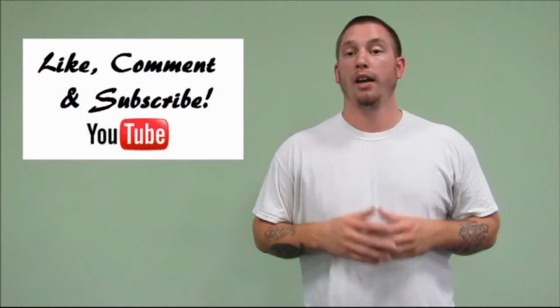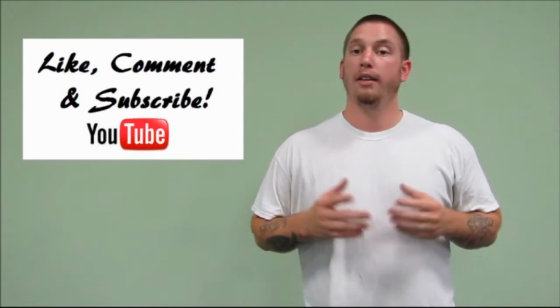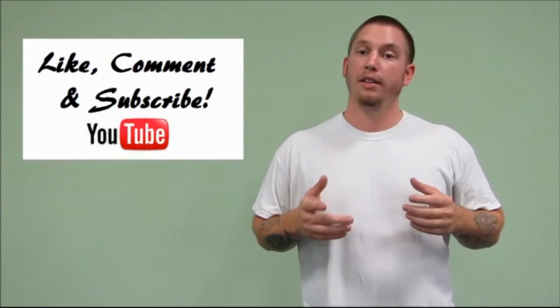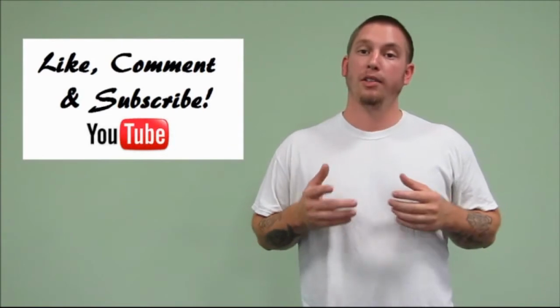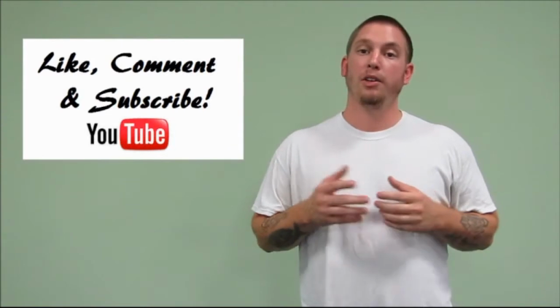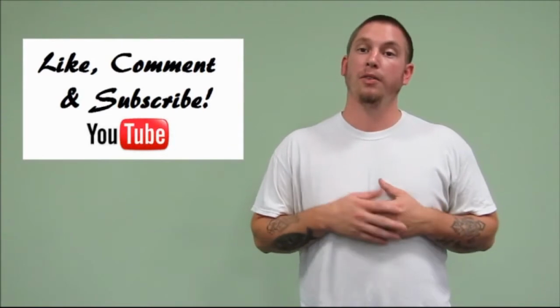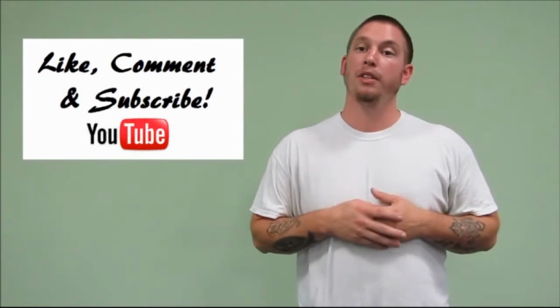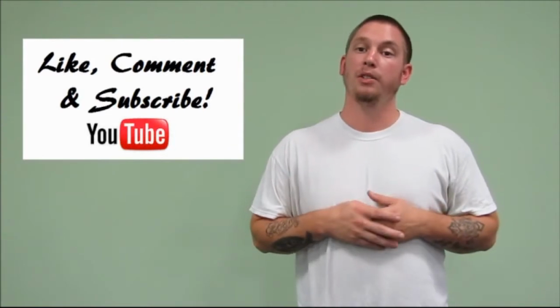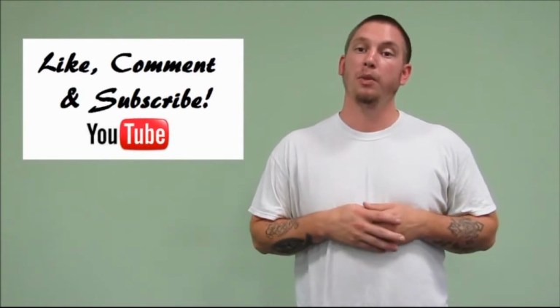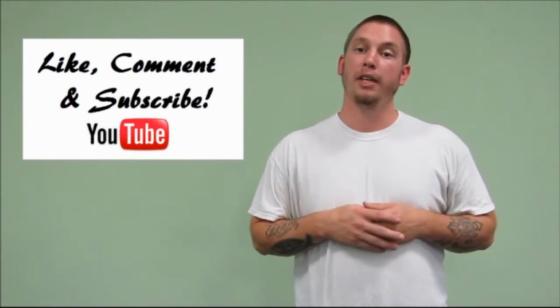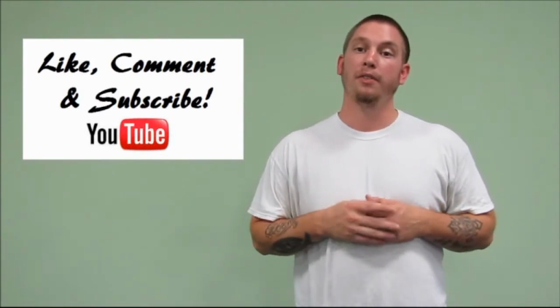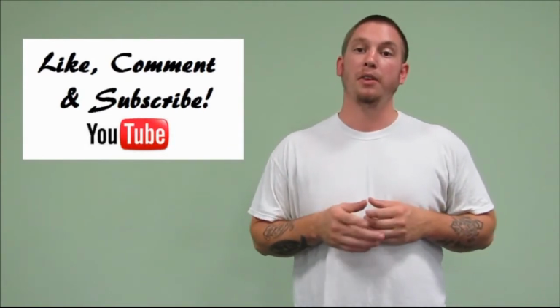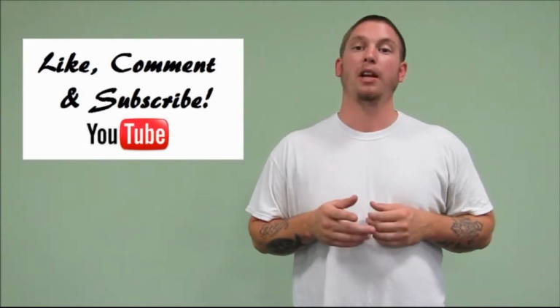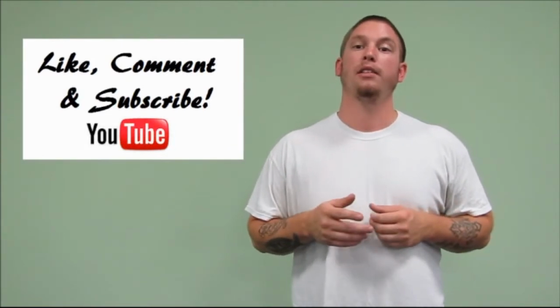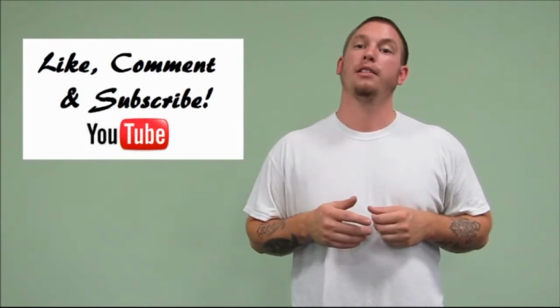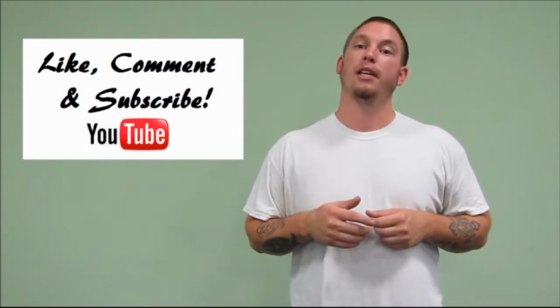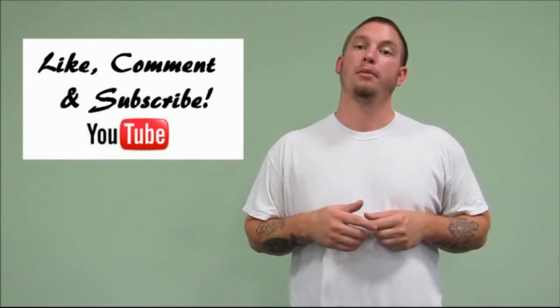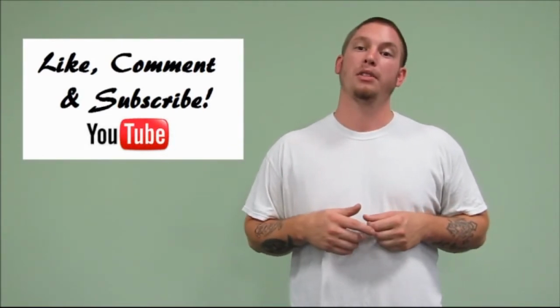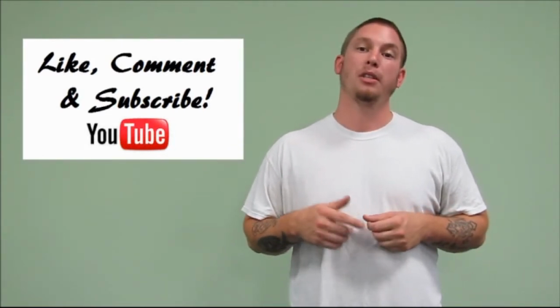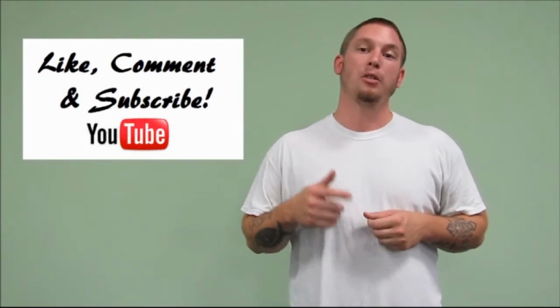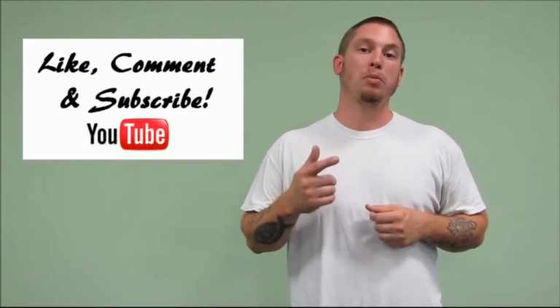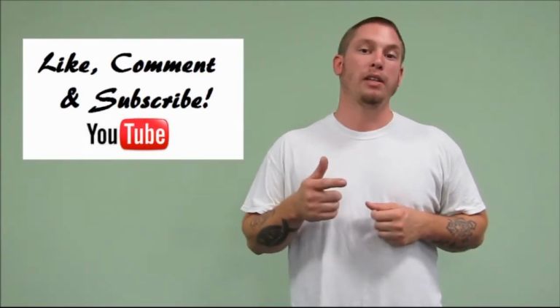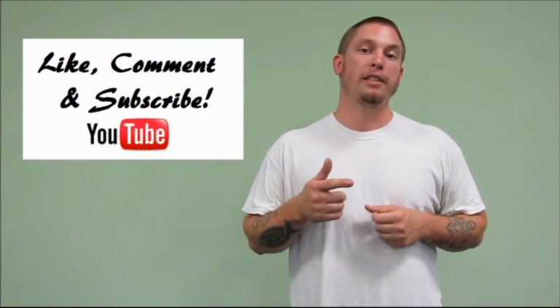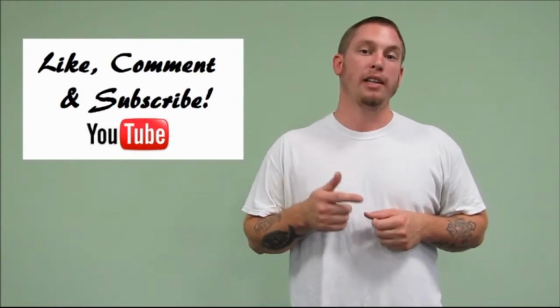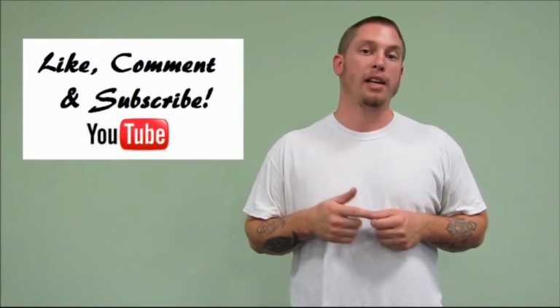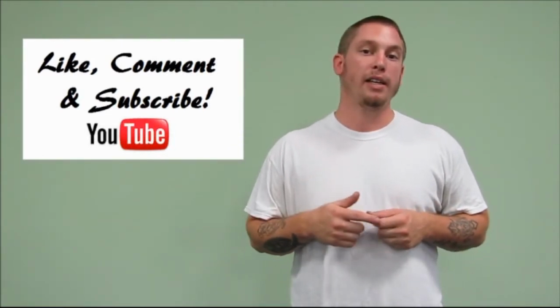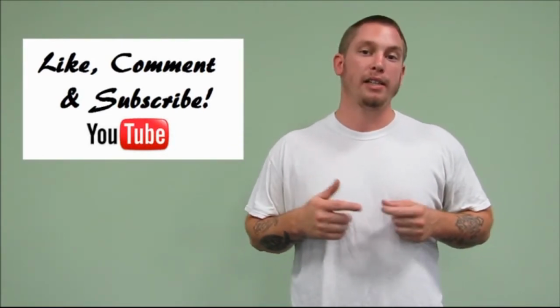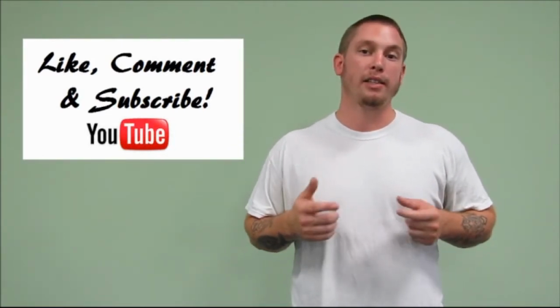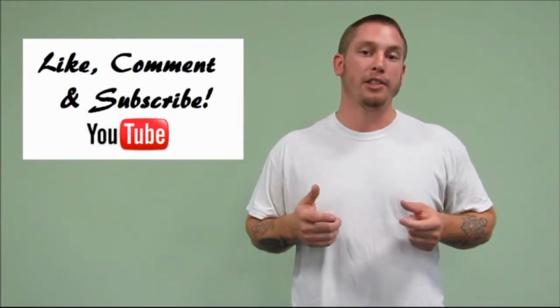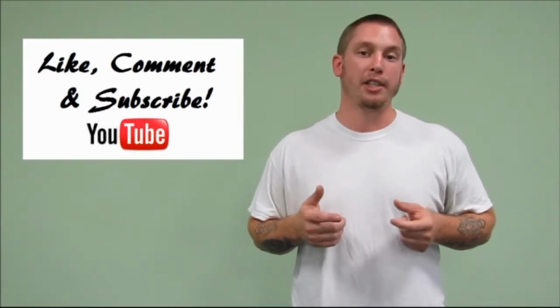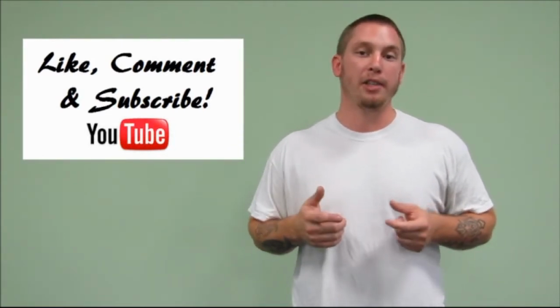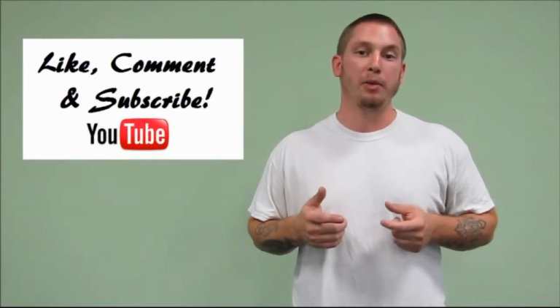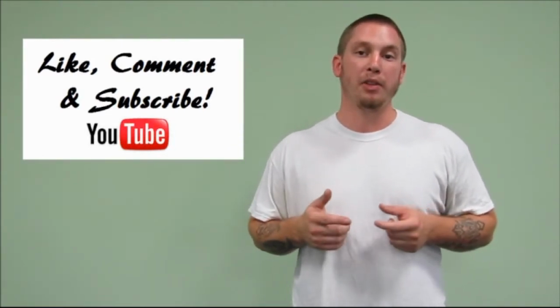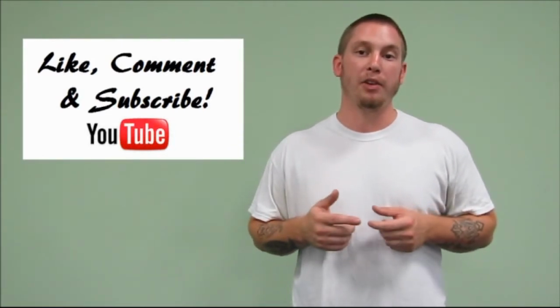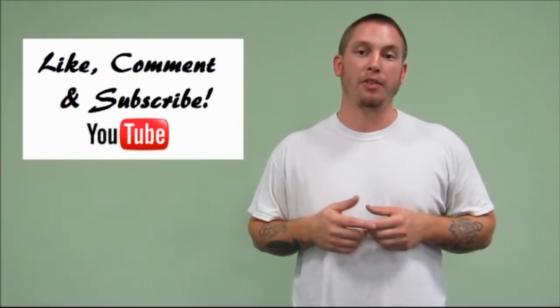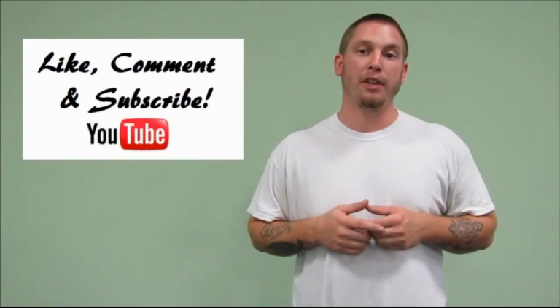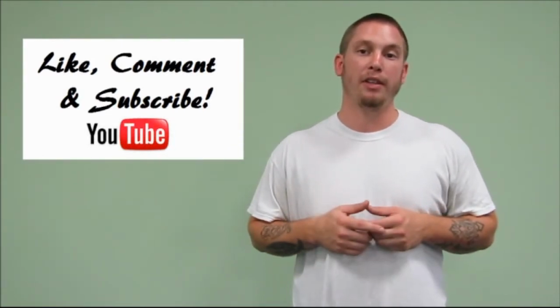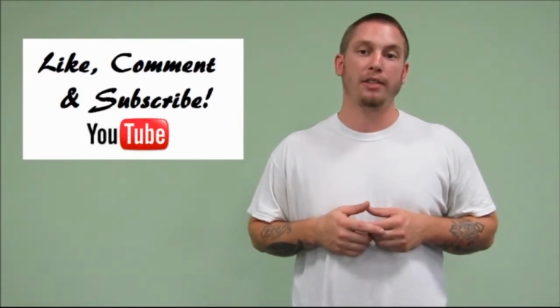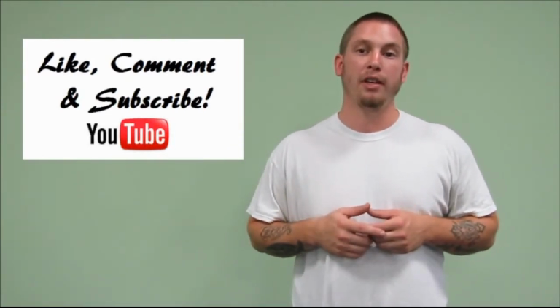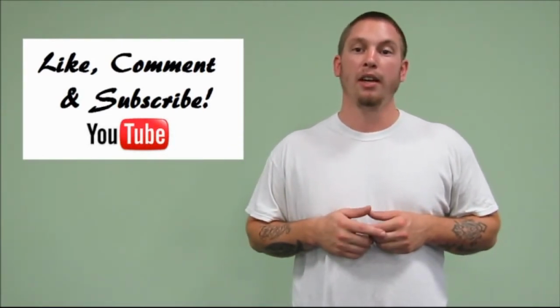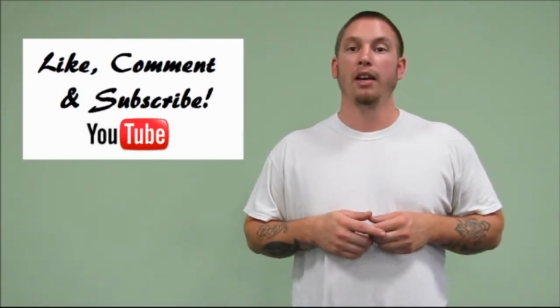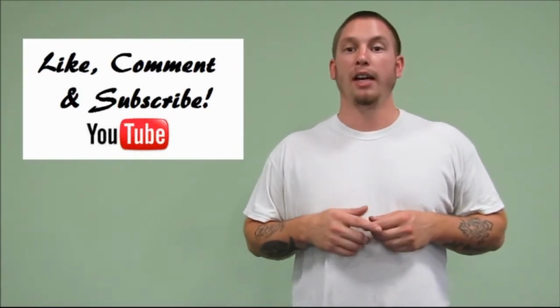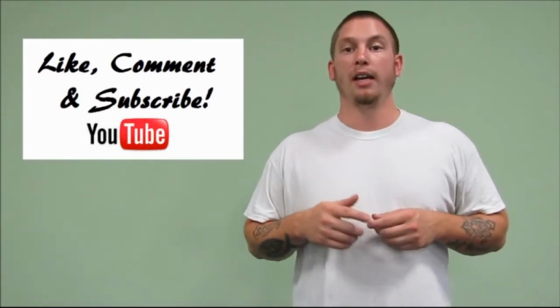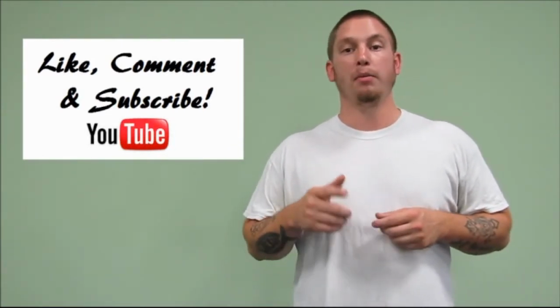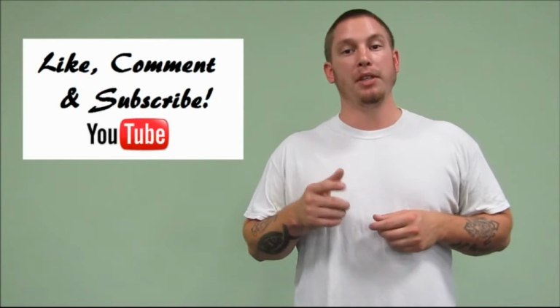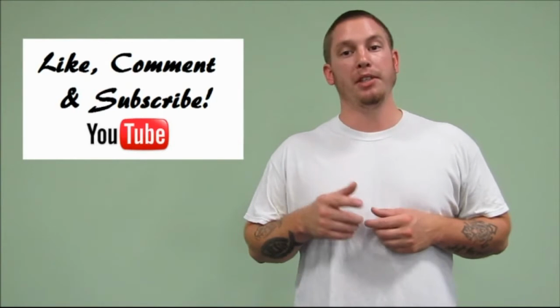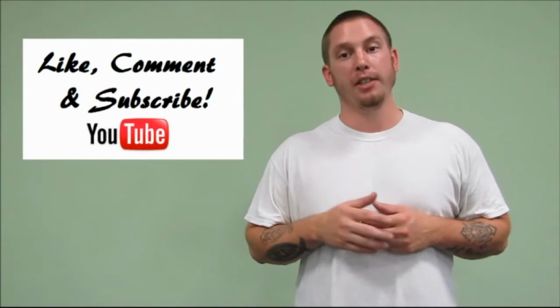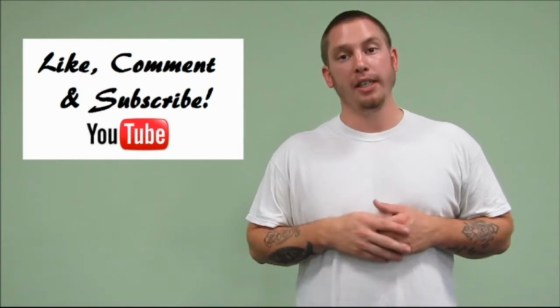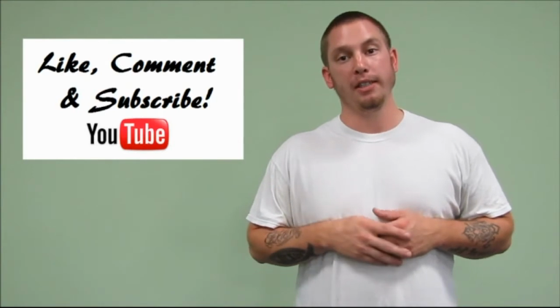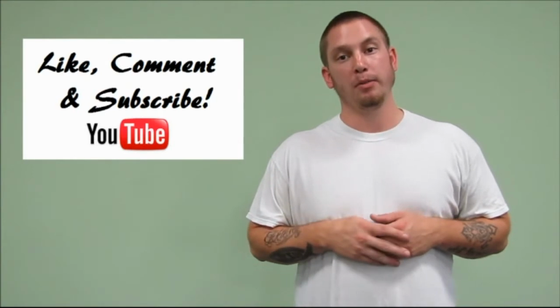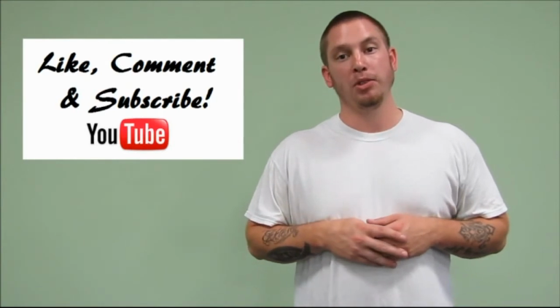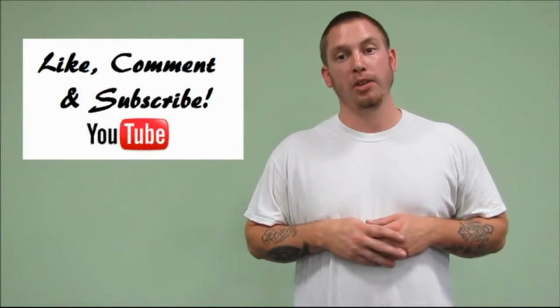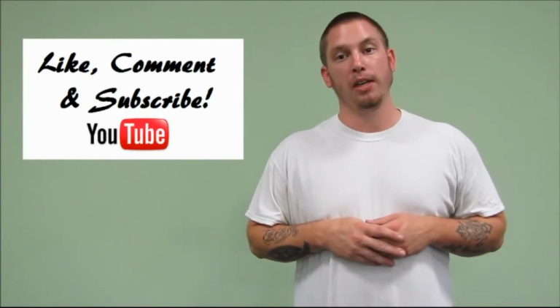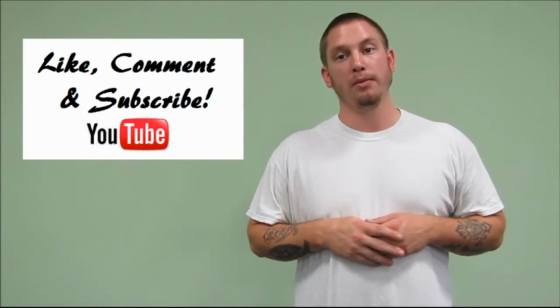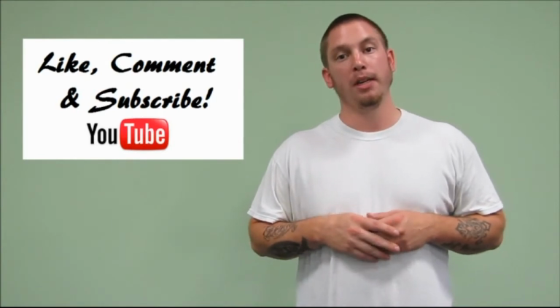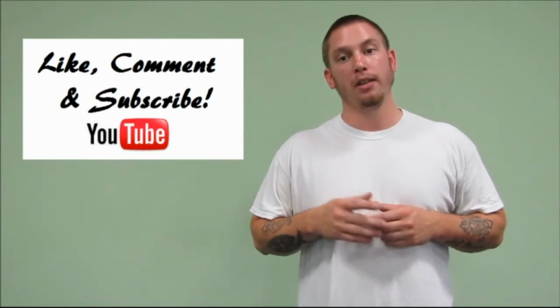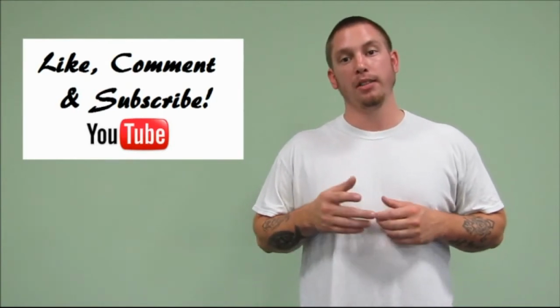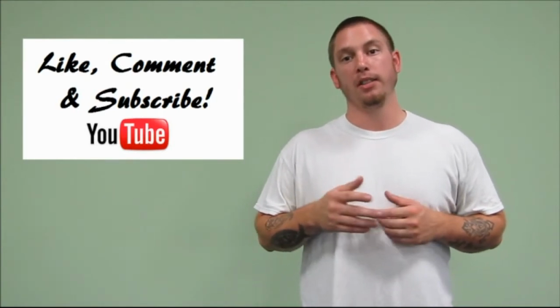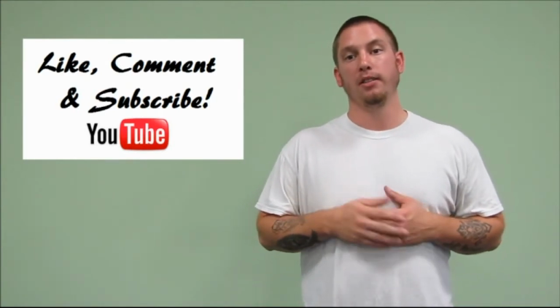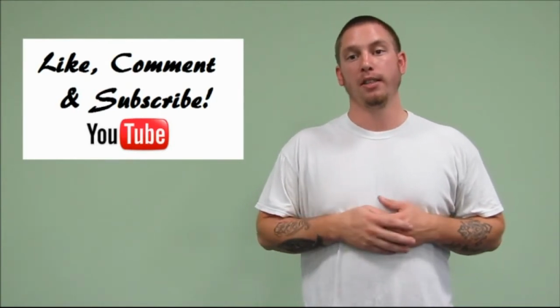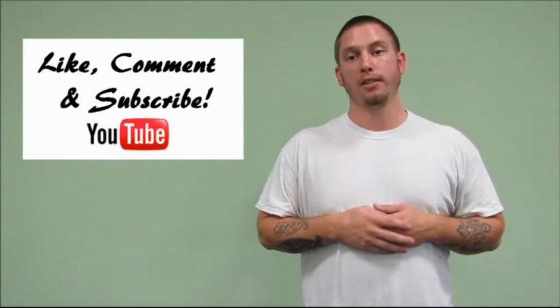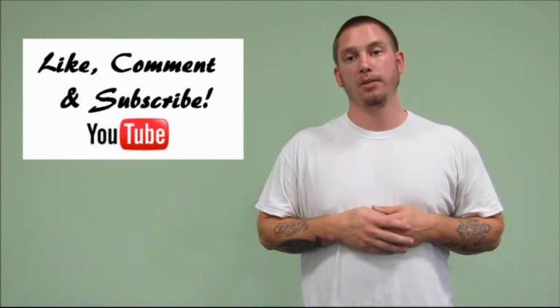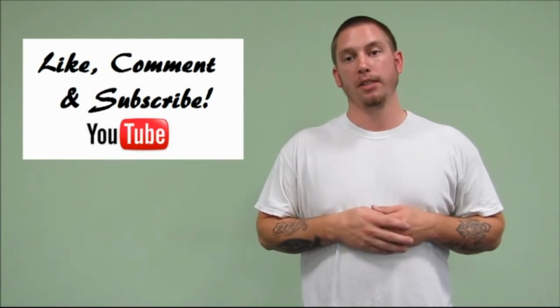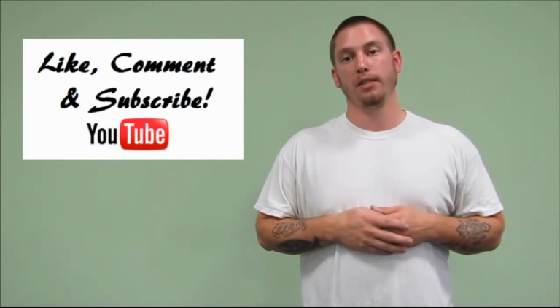And that's all for this week. If you like this episode, please like and share it with your friends, be sure to subscribe, and I'll see you all next week.